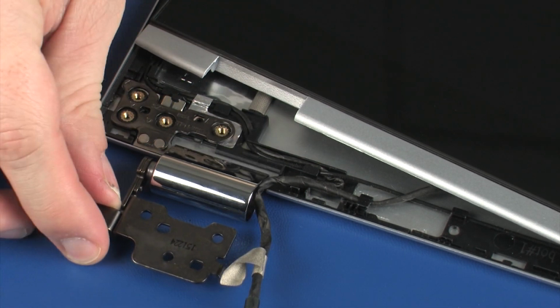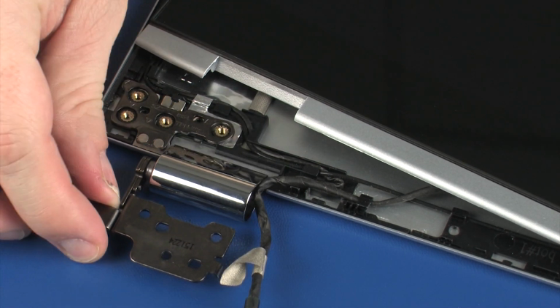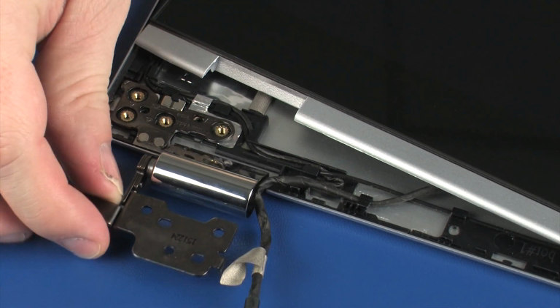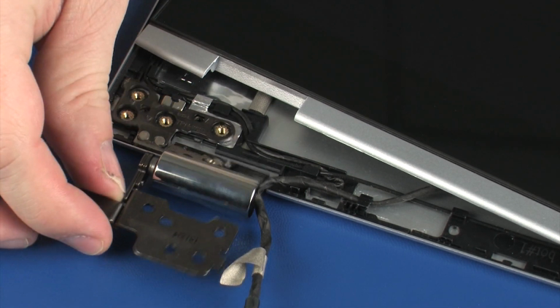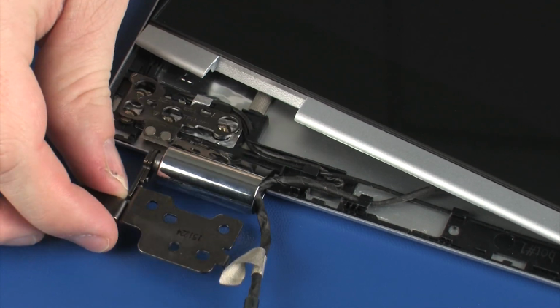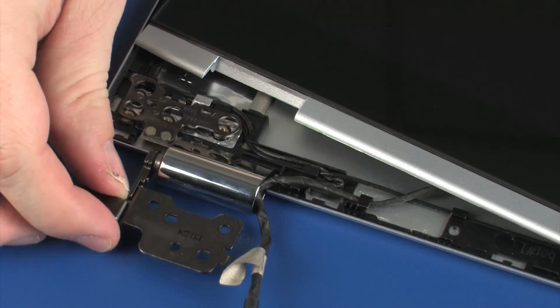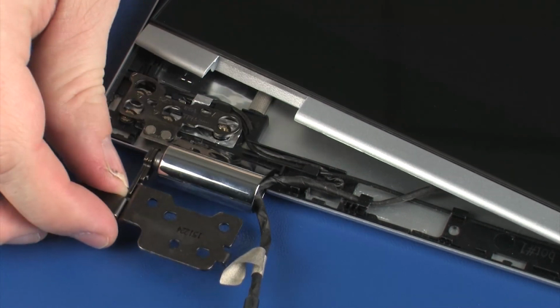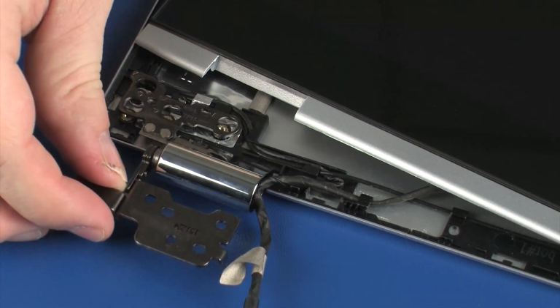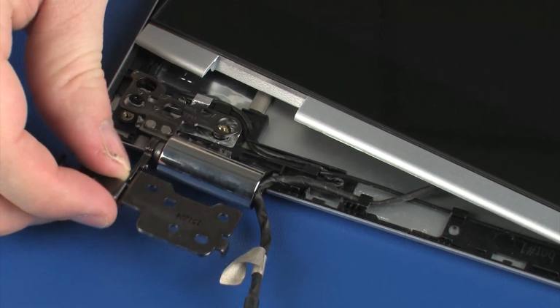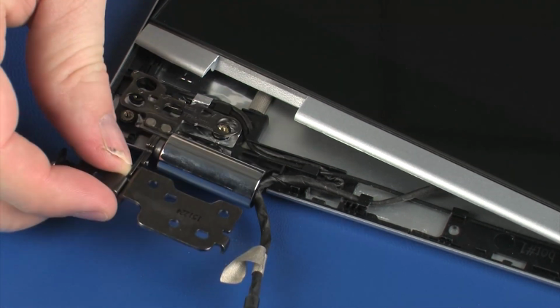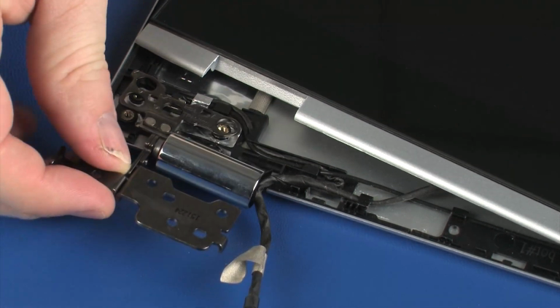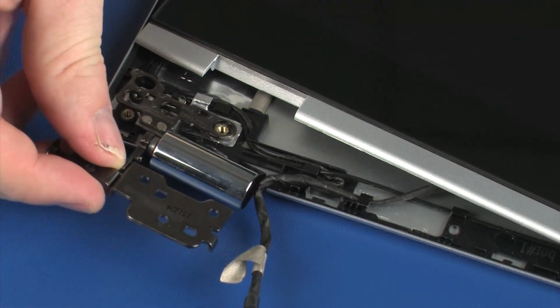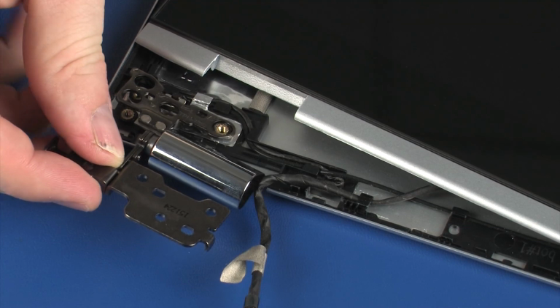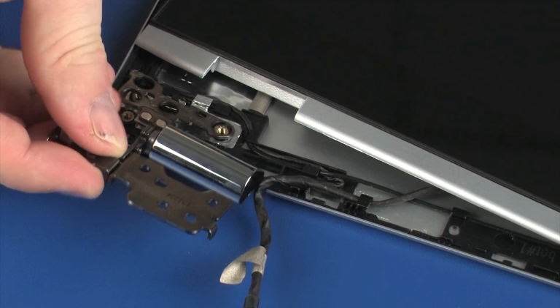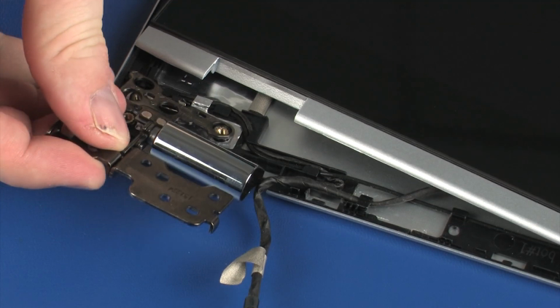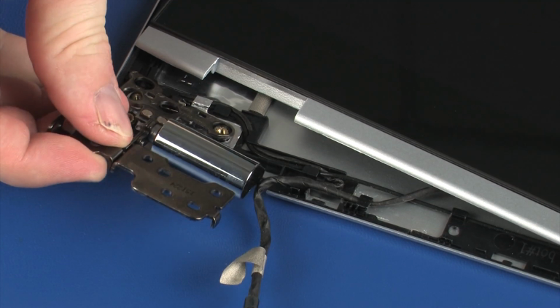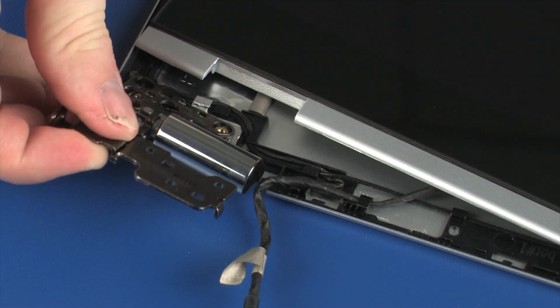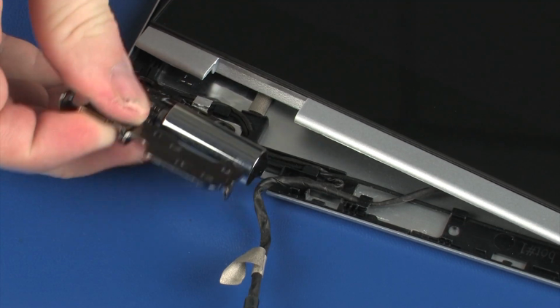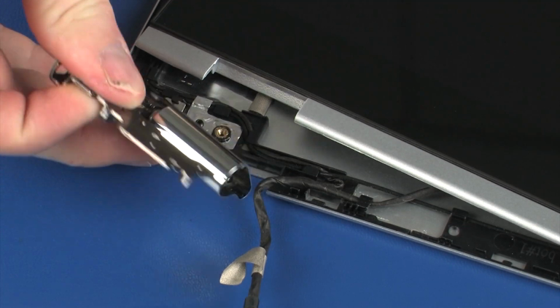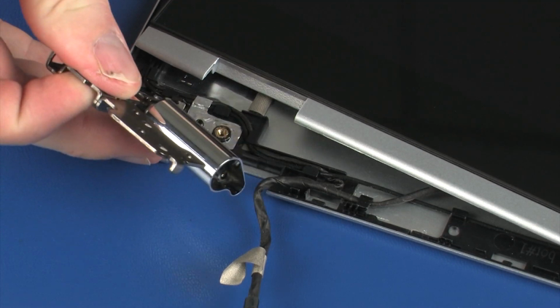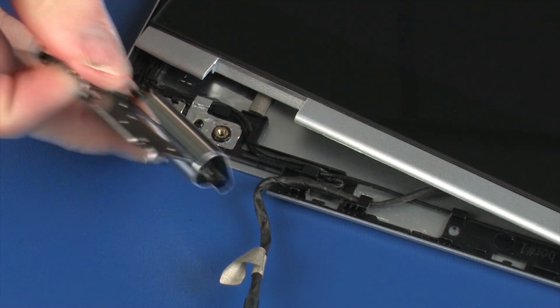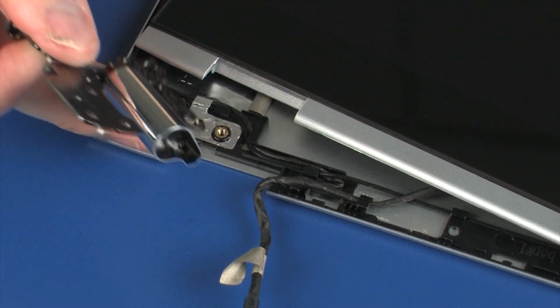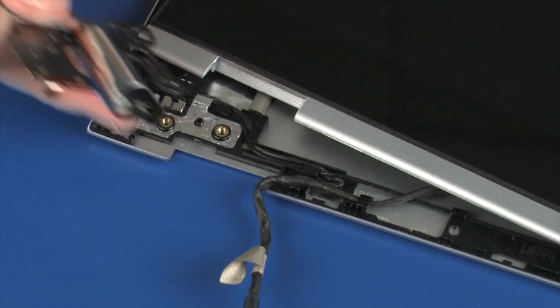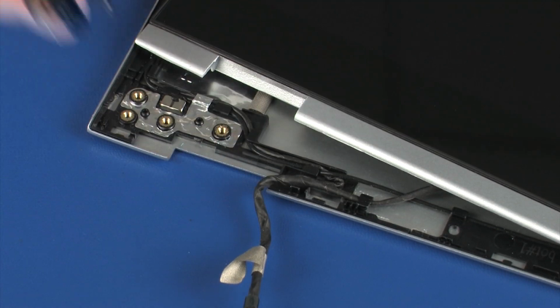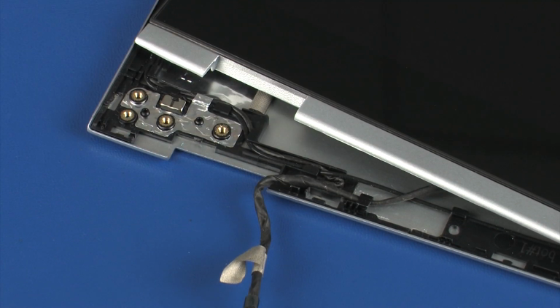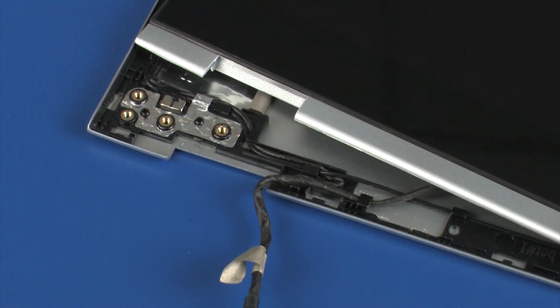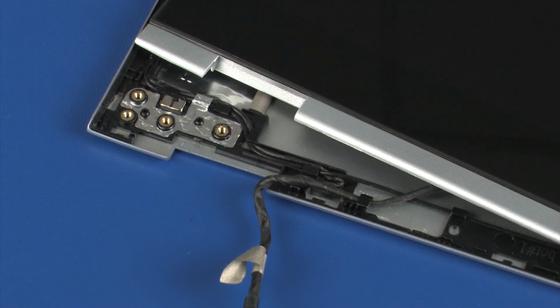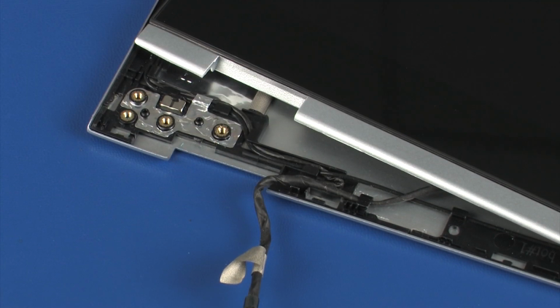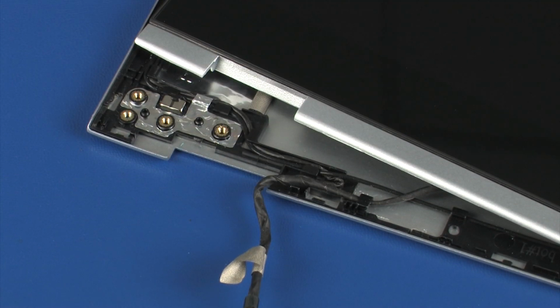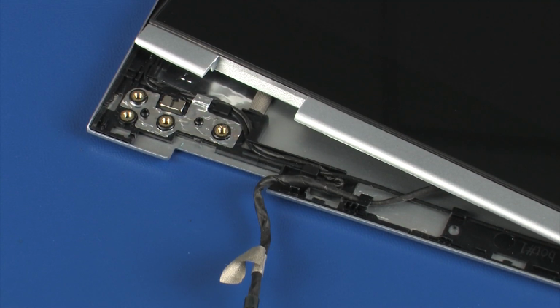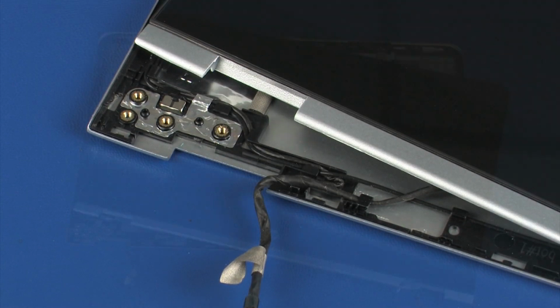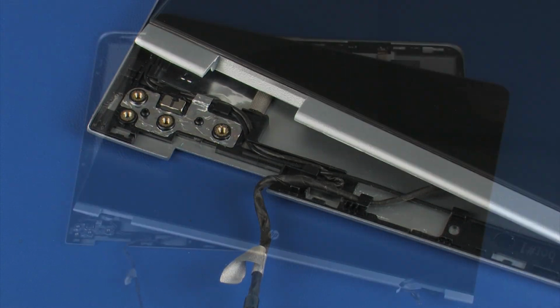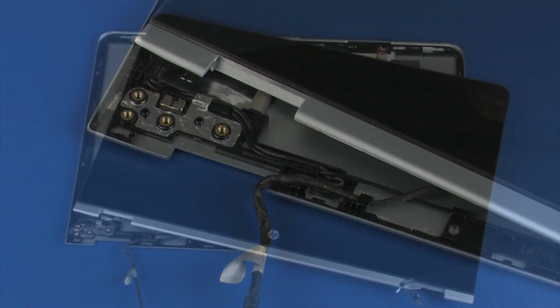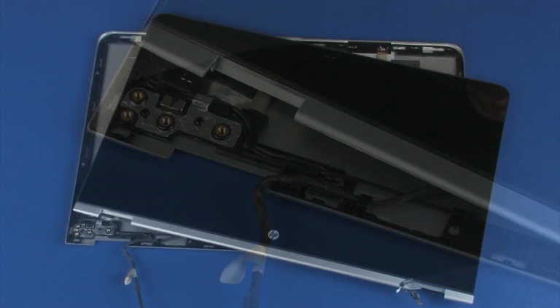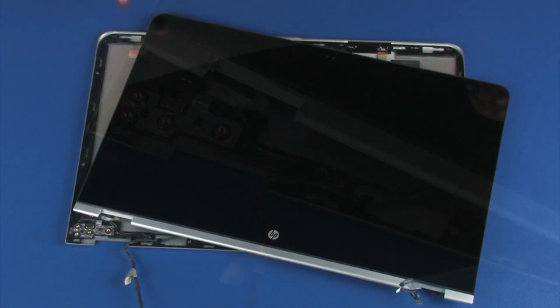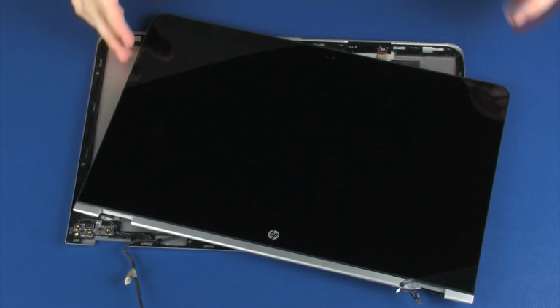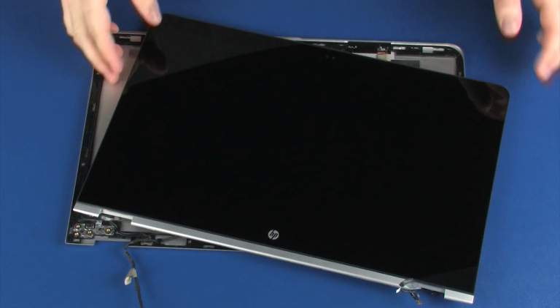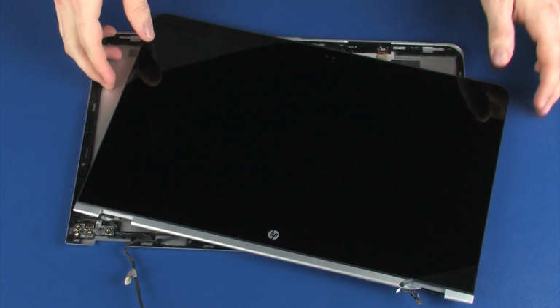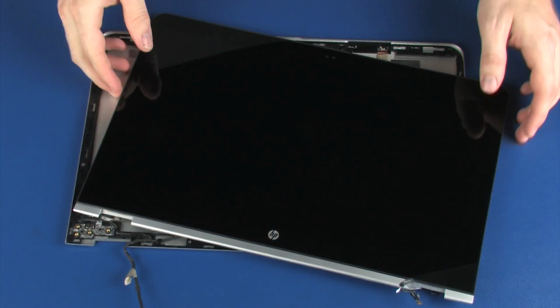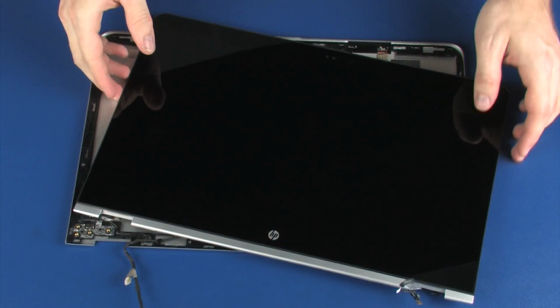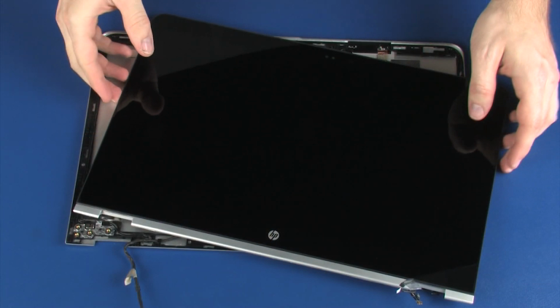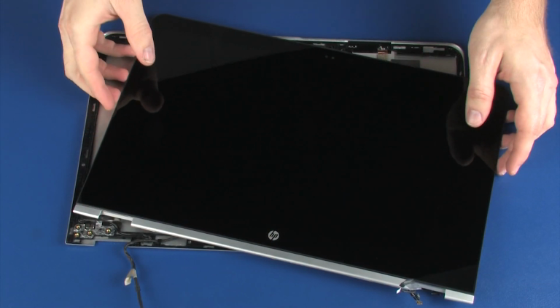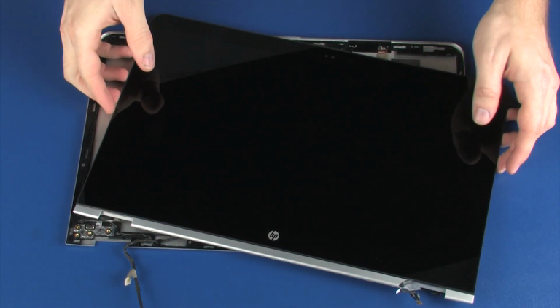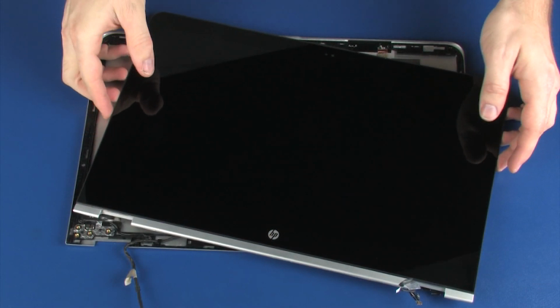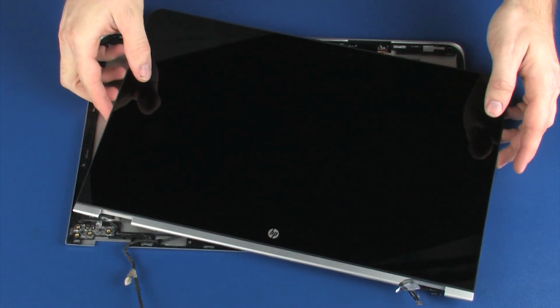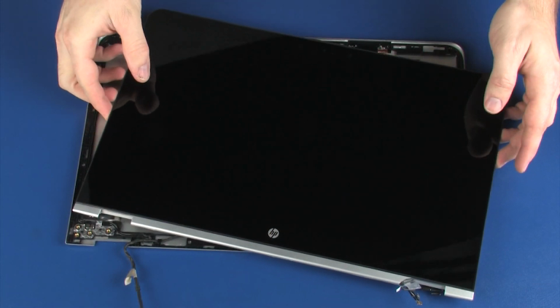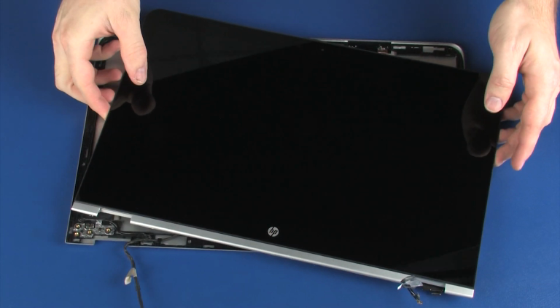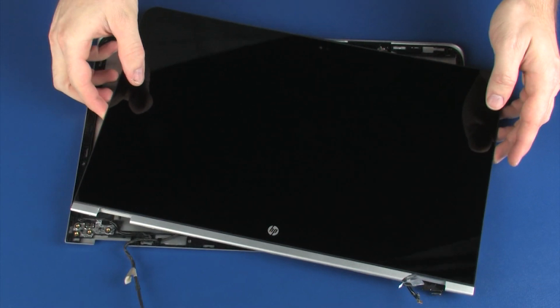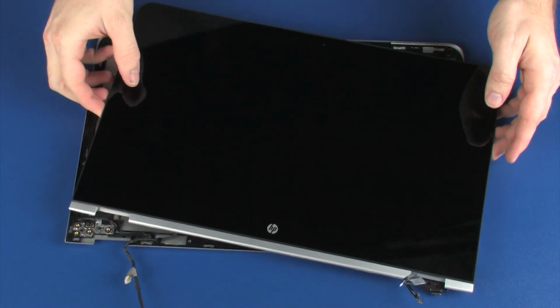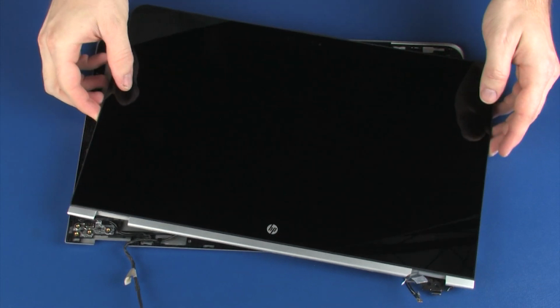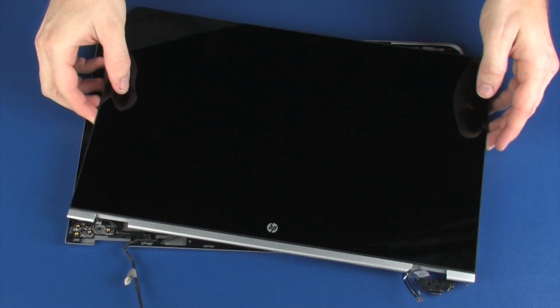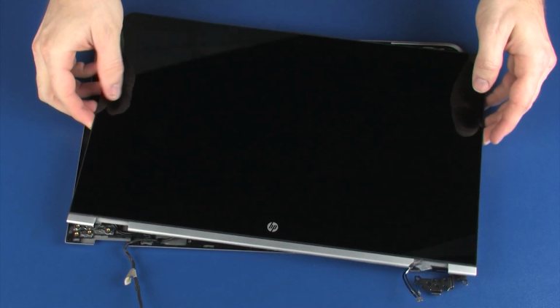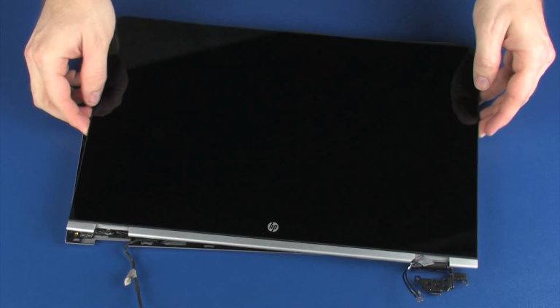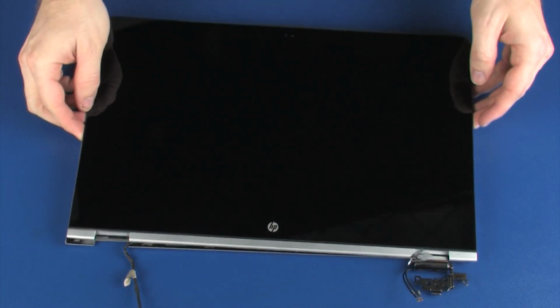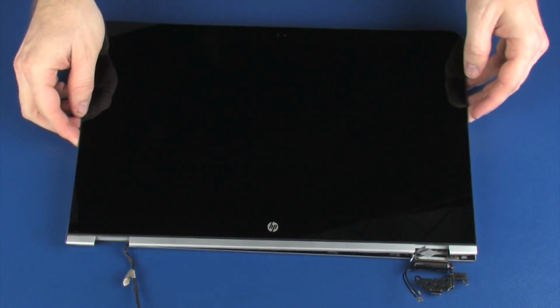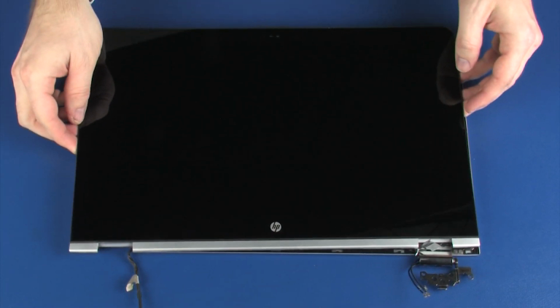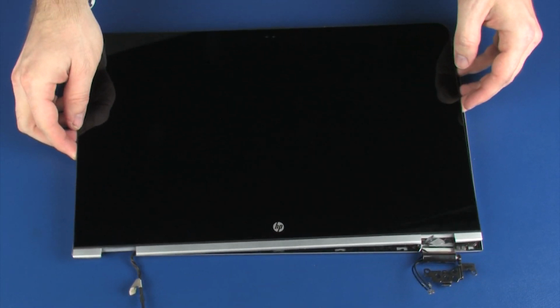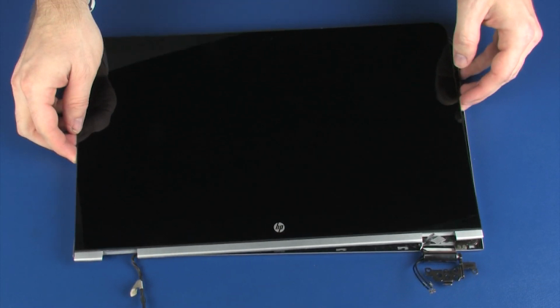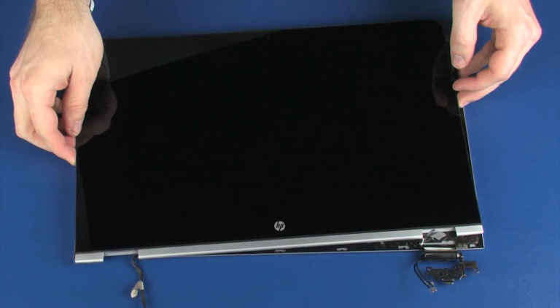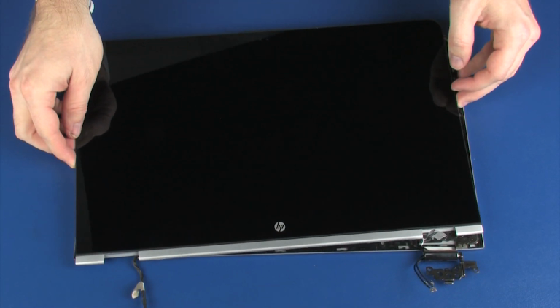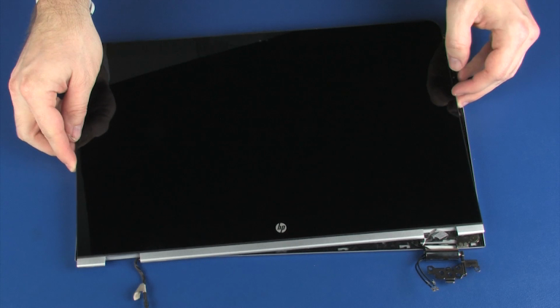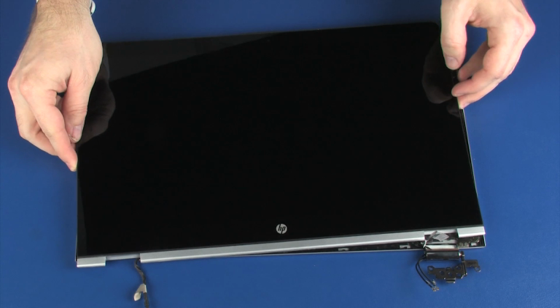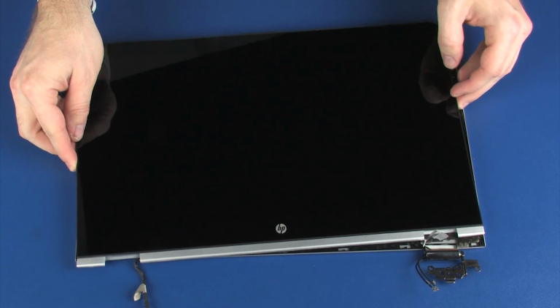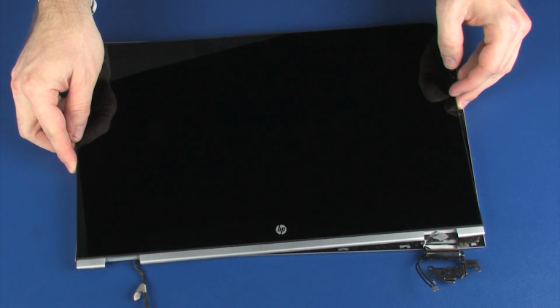Remove the left display panel hinge. Remove the right display panel hinge. The right display panel hinge is removed in the same manner.